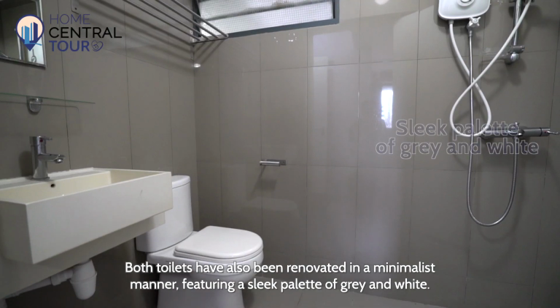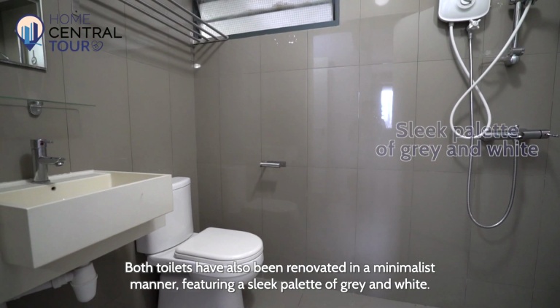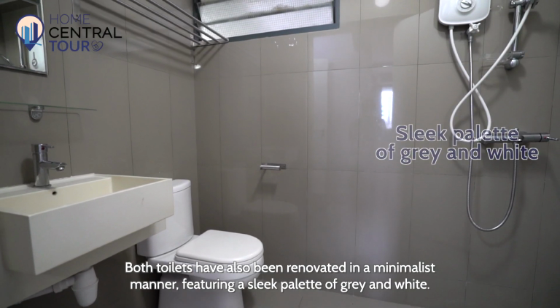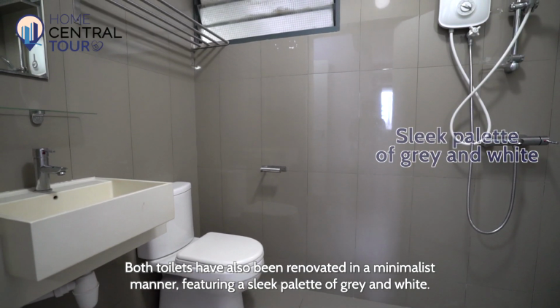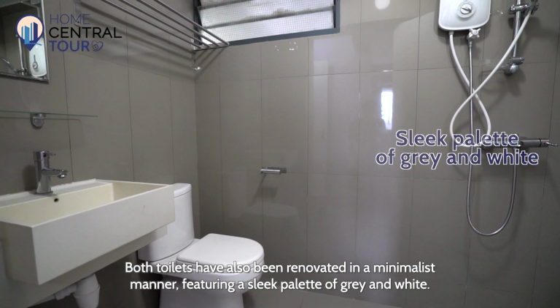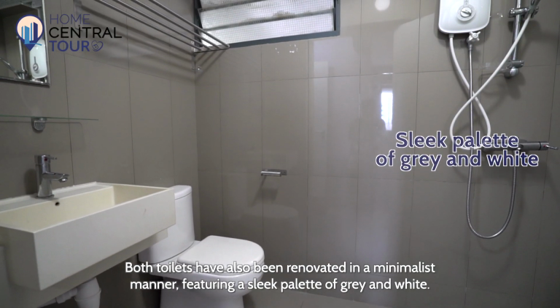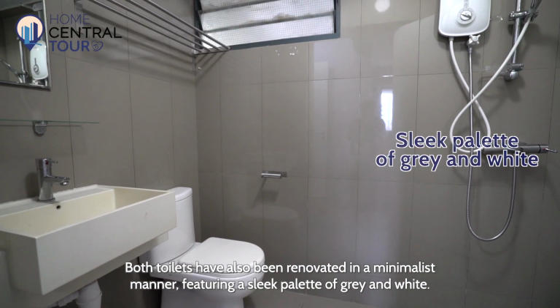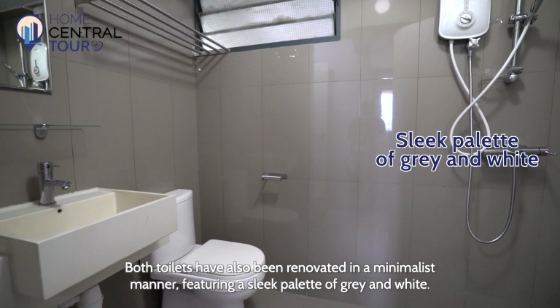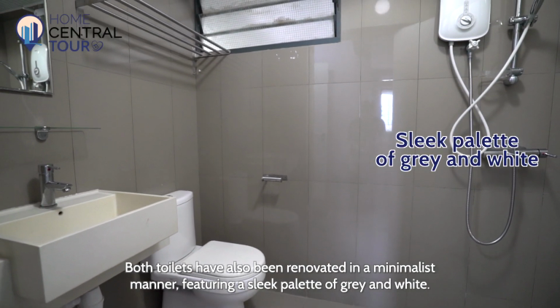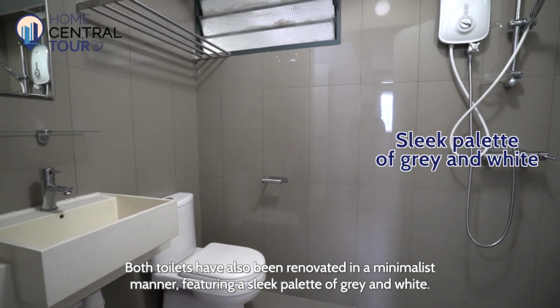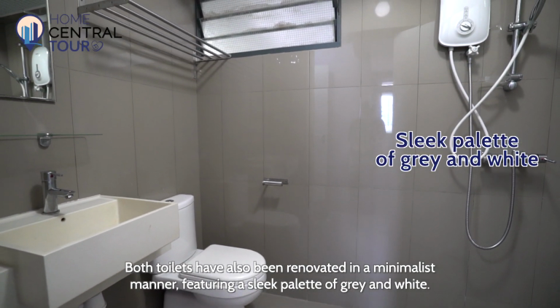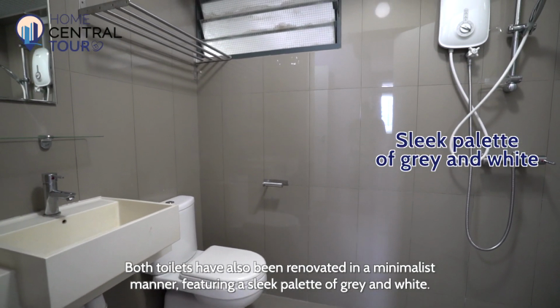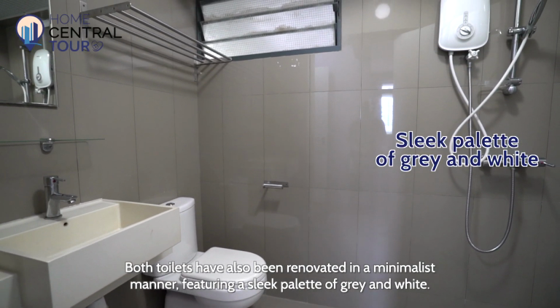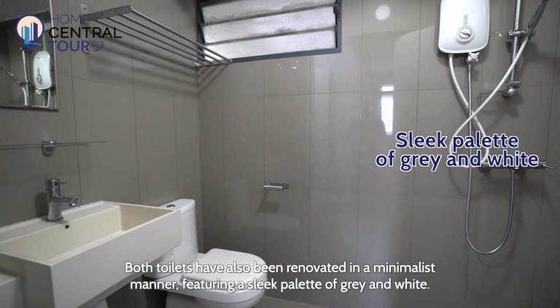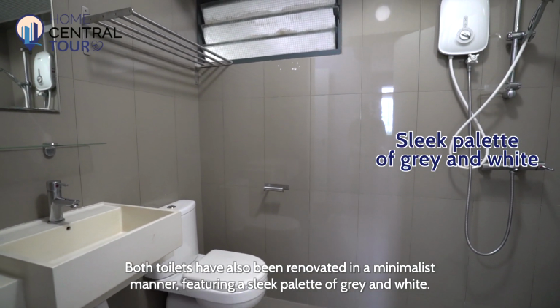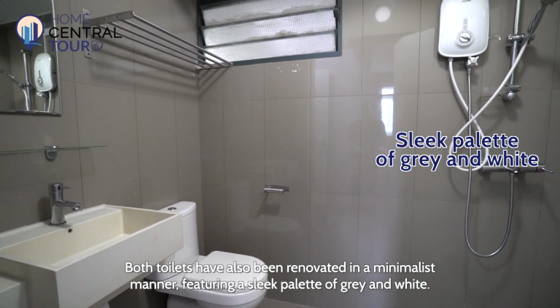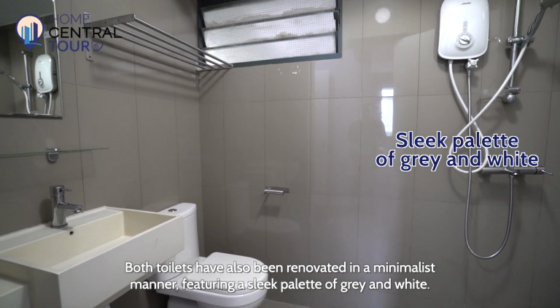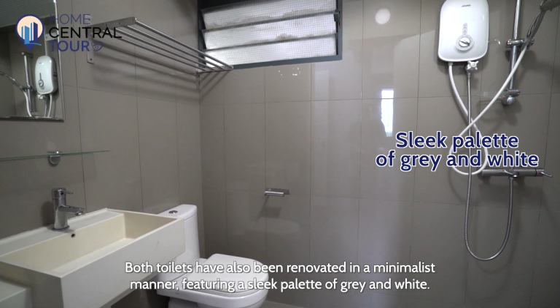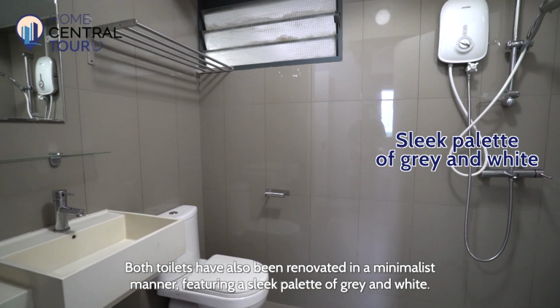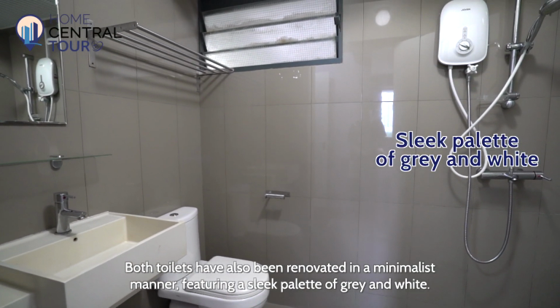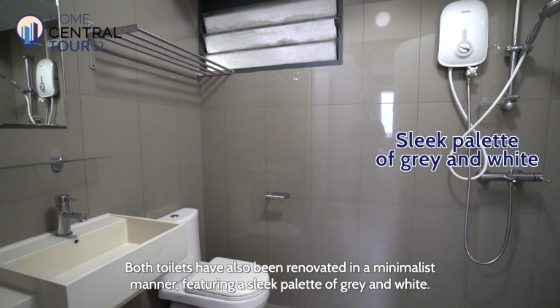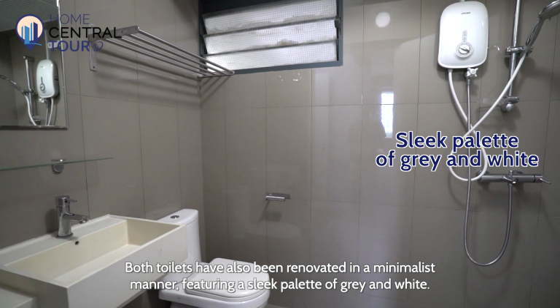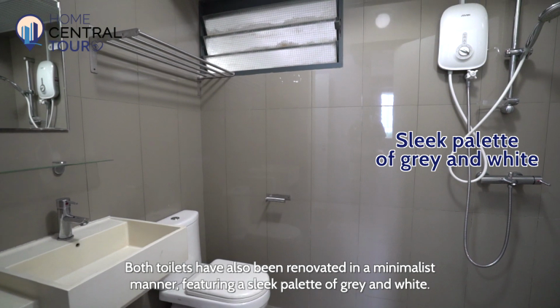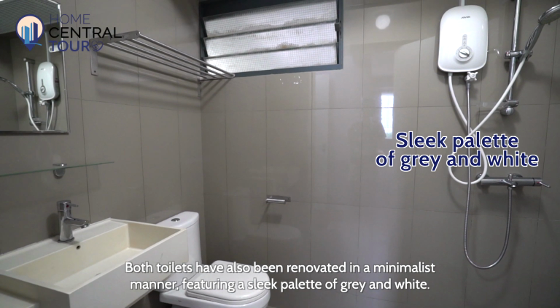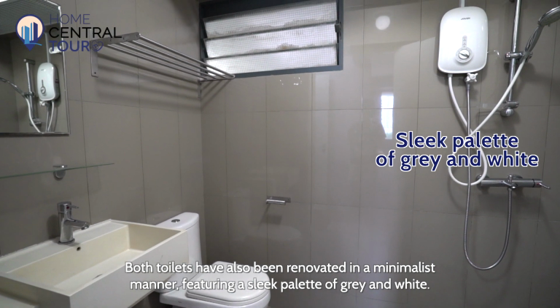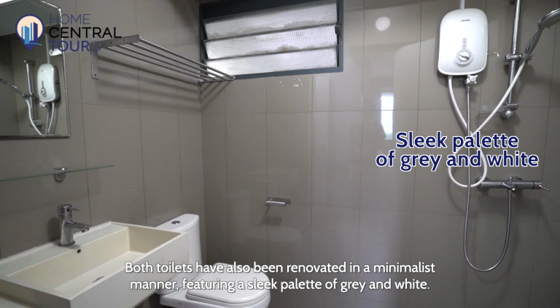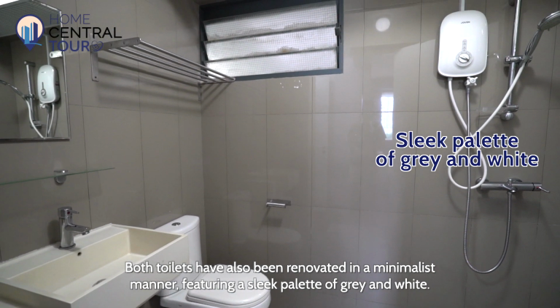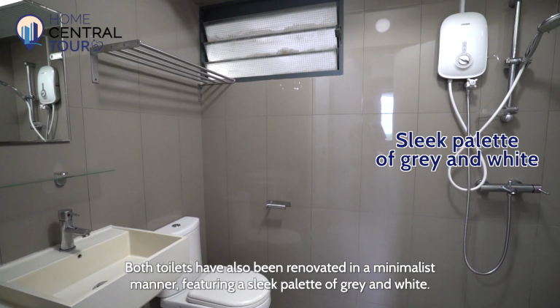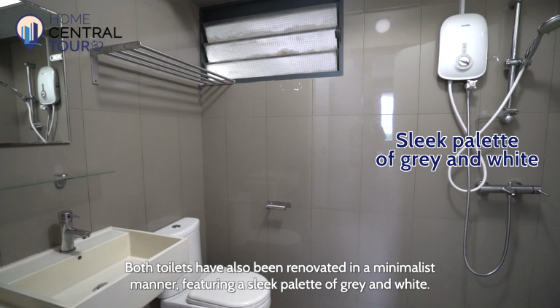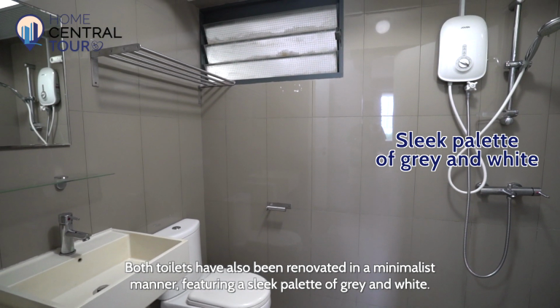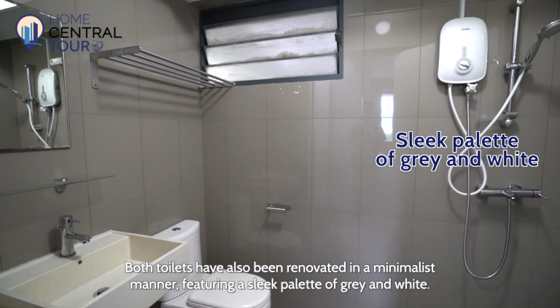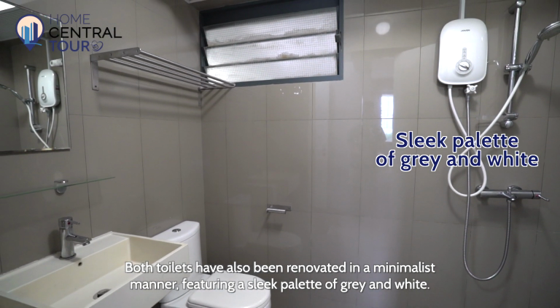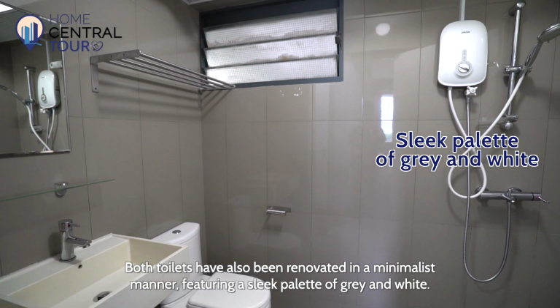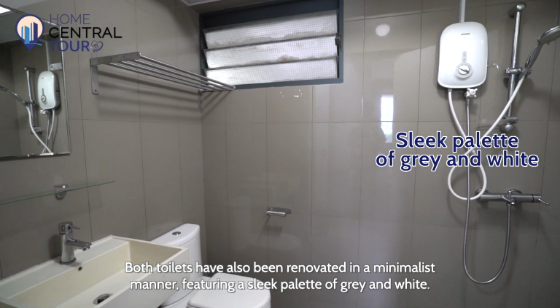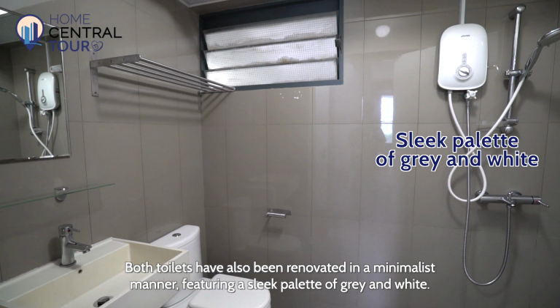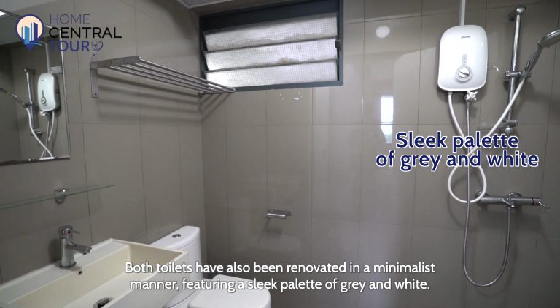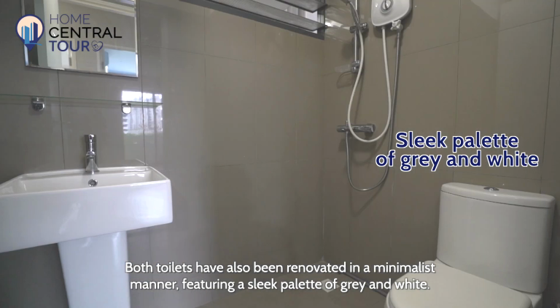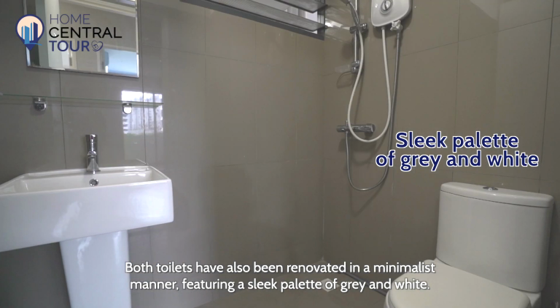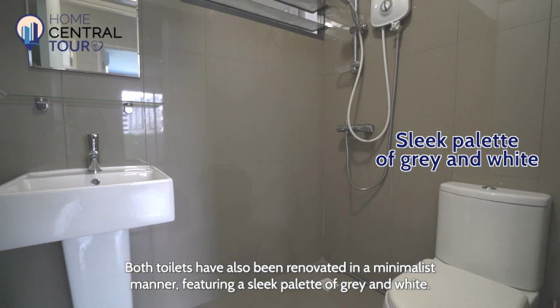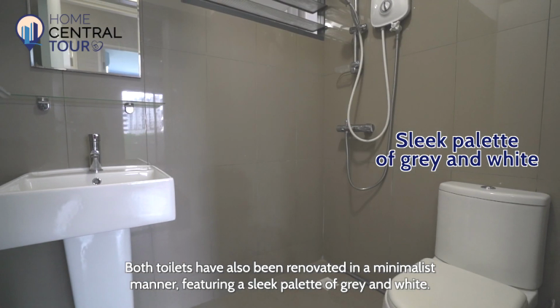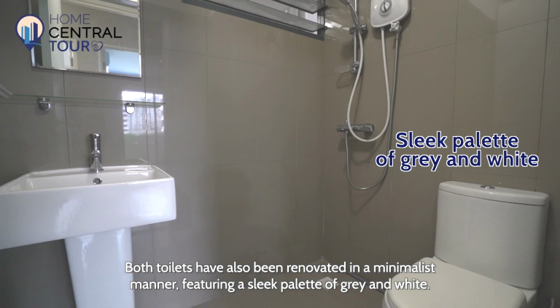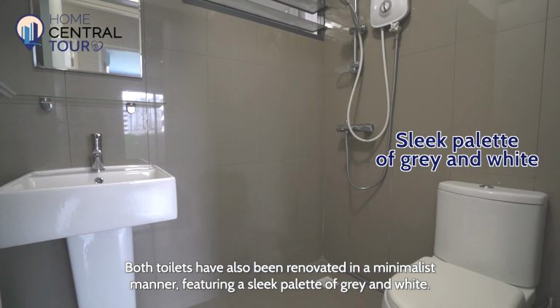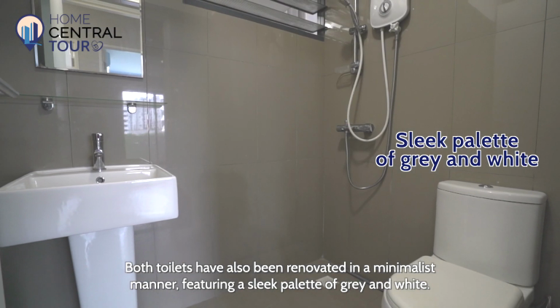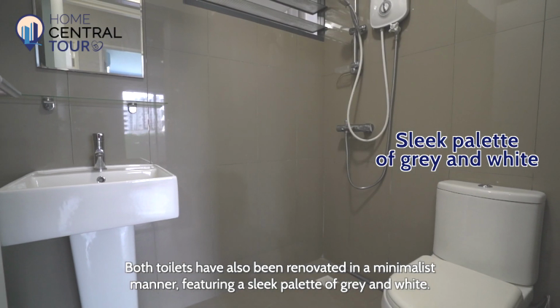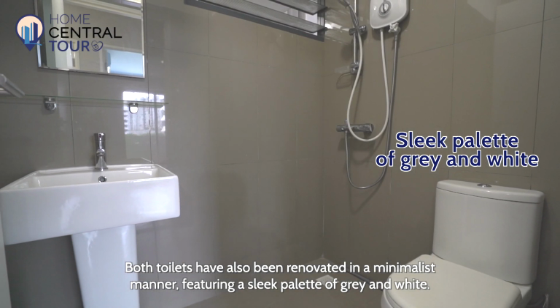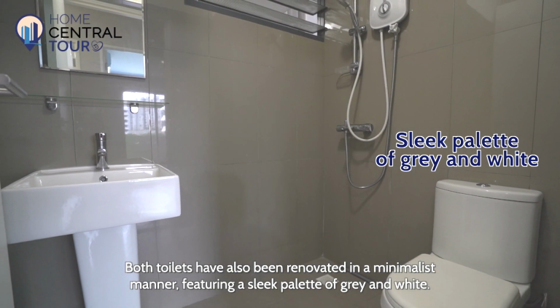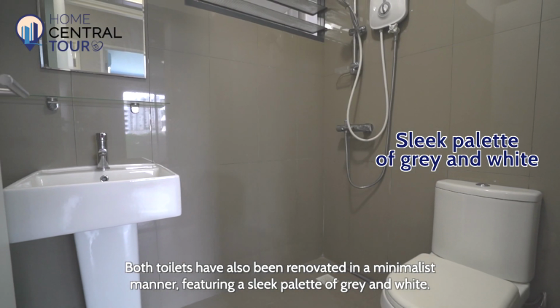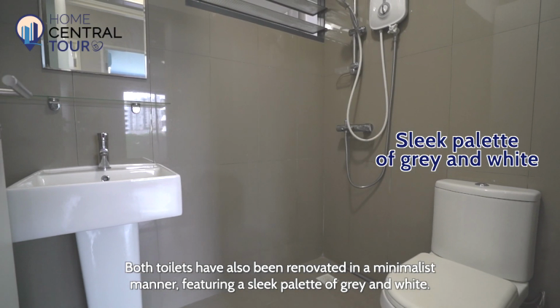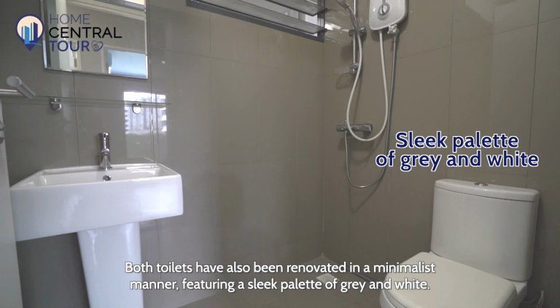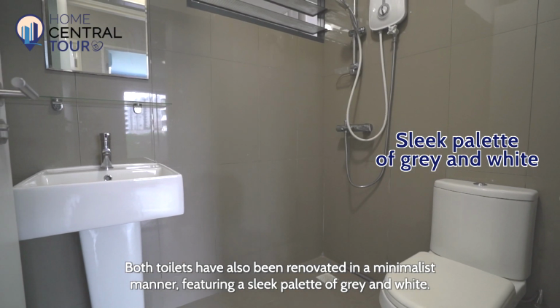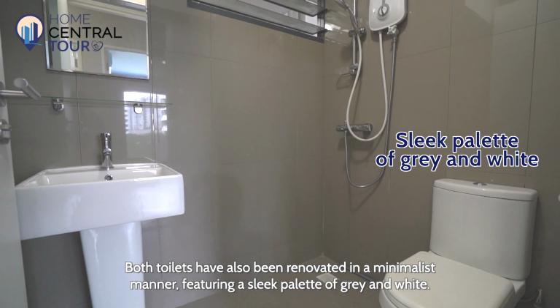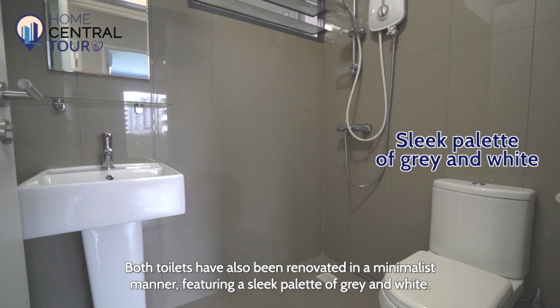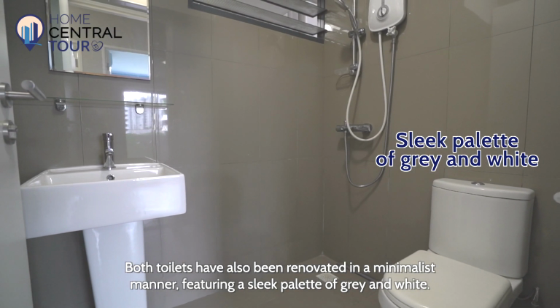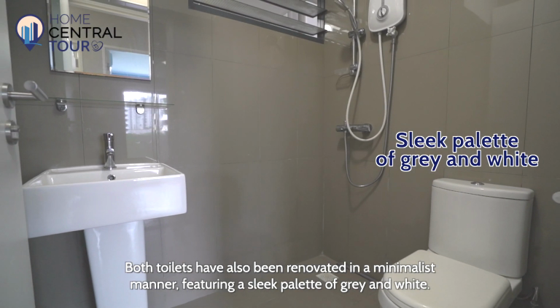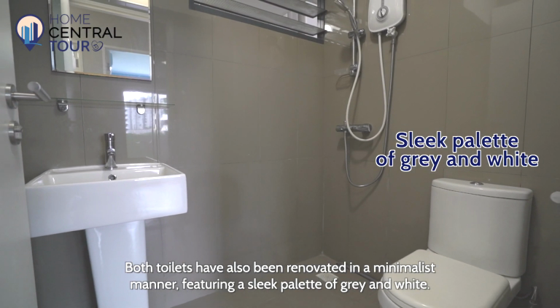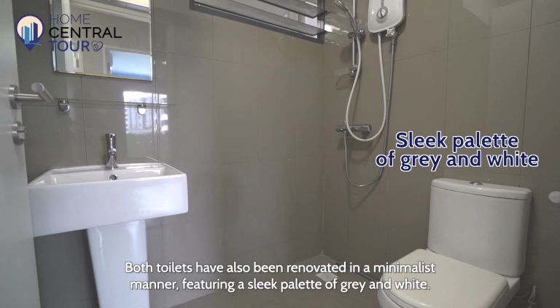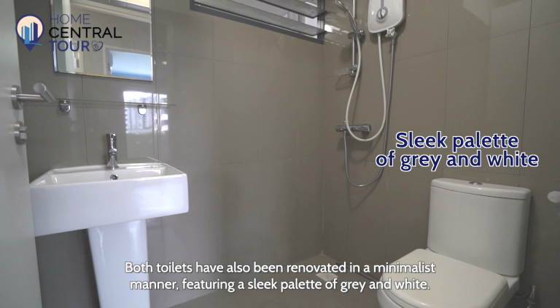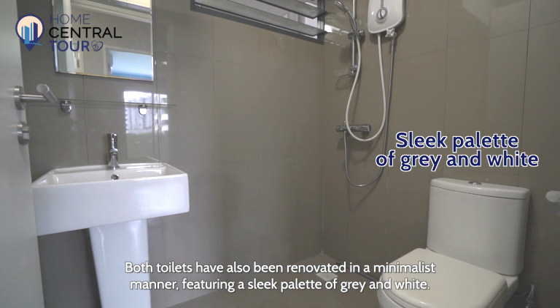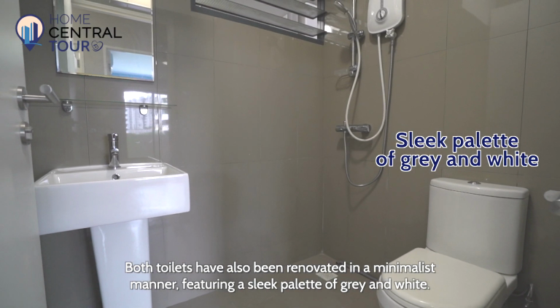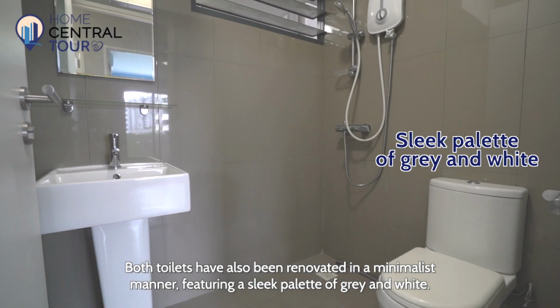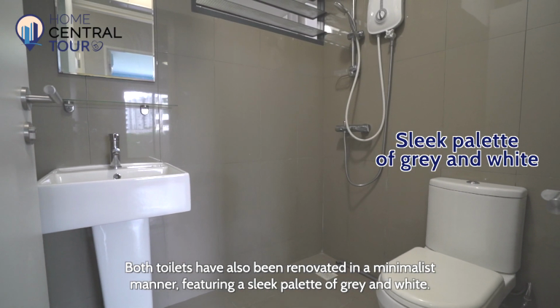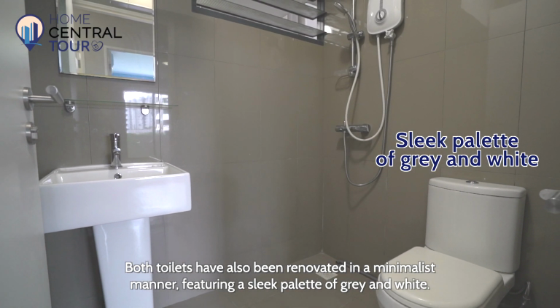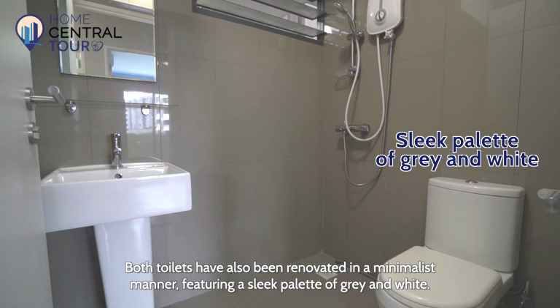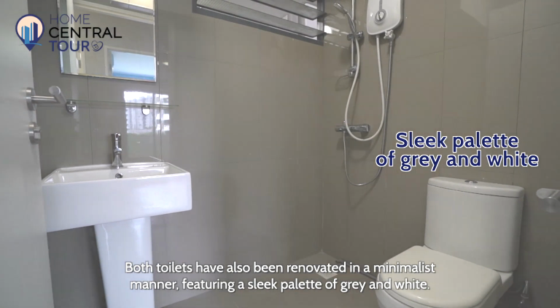Both toilets have also been renovated in a minimalist manner, featuring a sleek palette of grey and white.